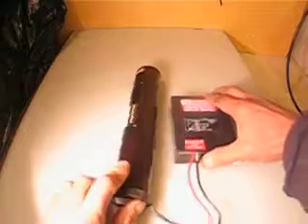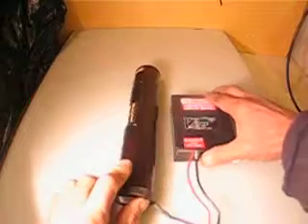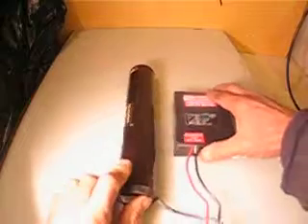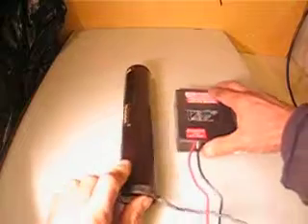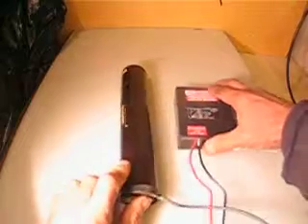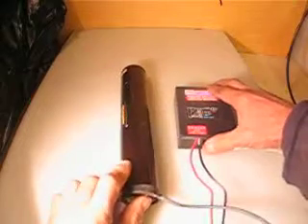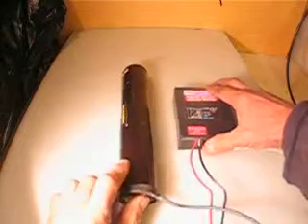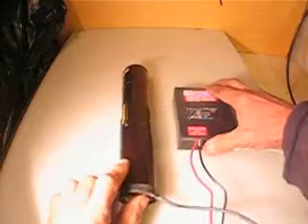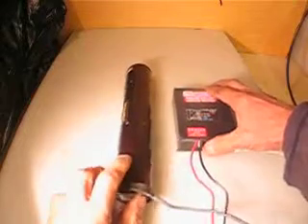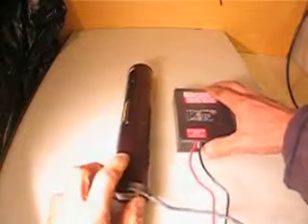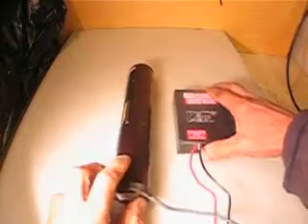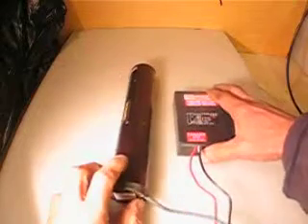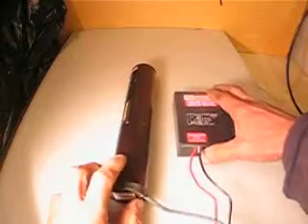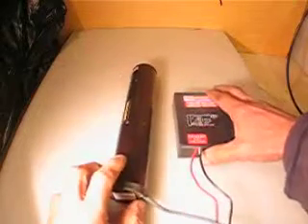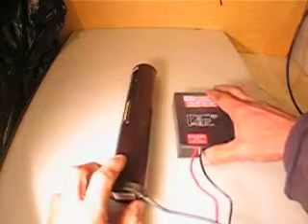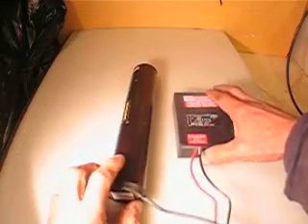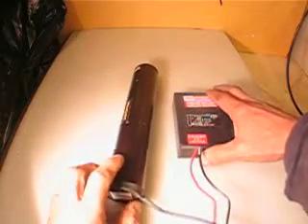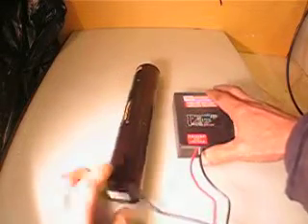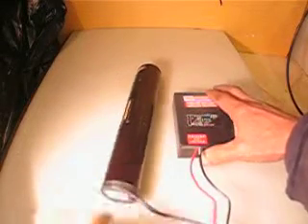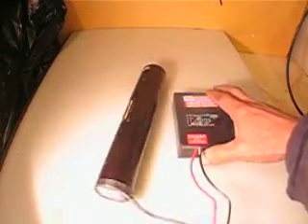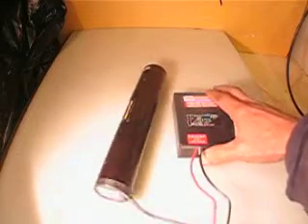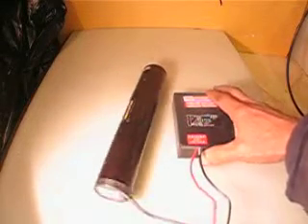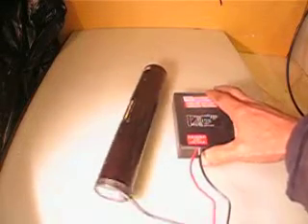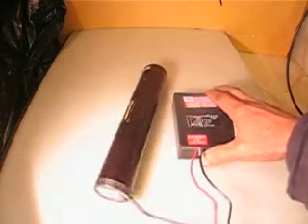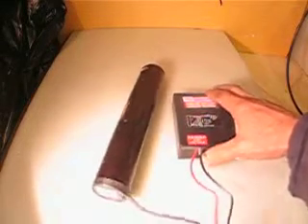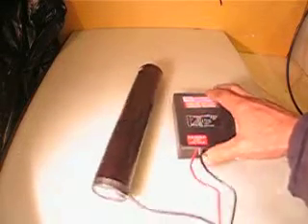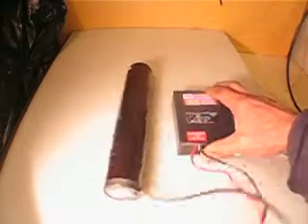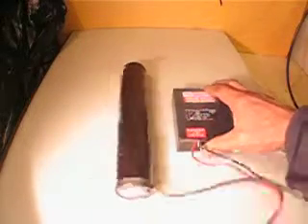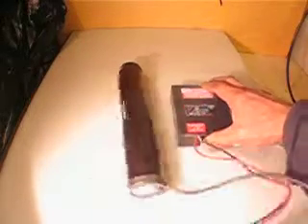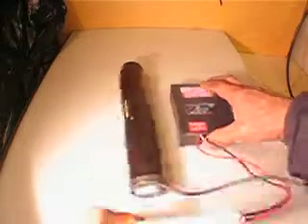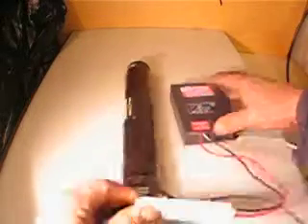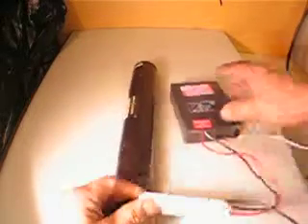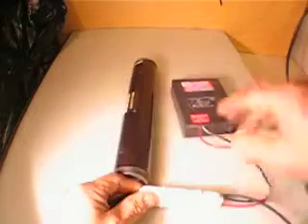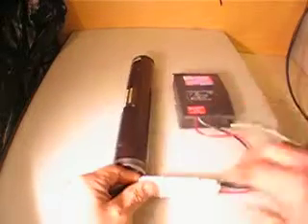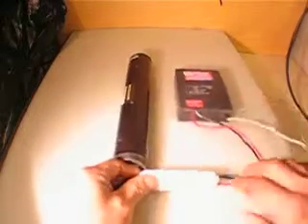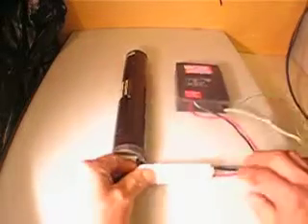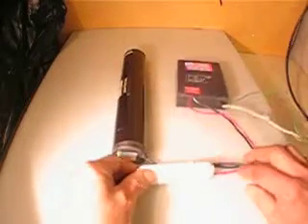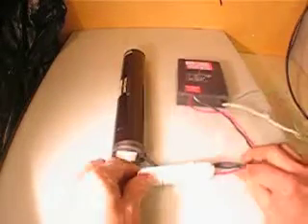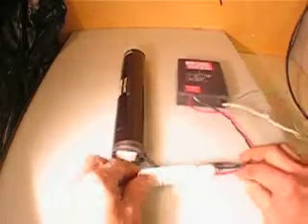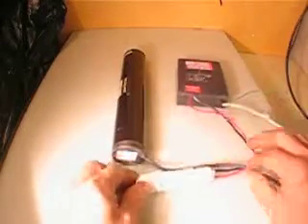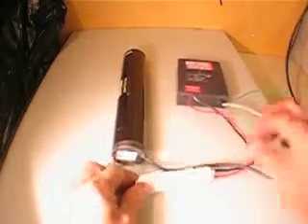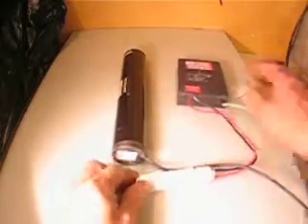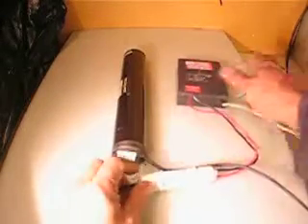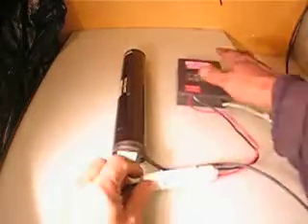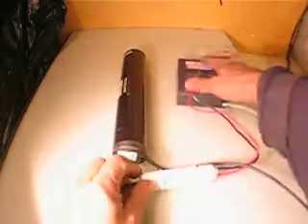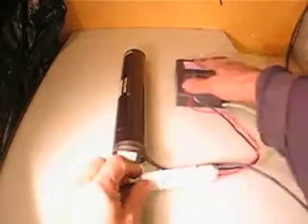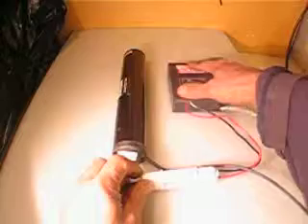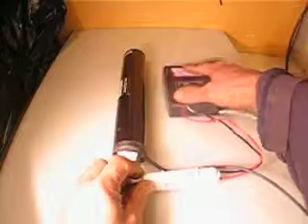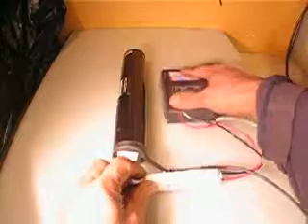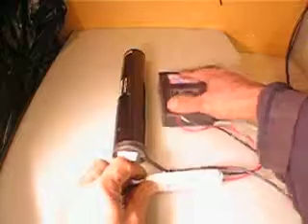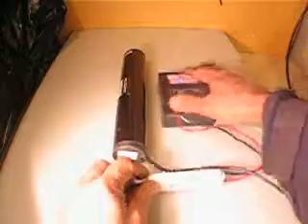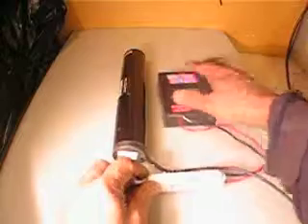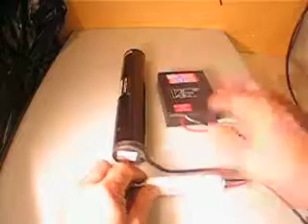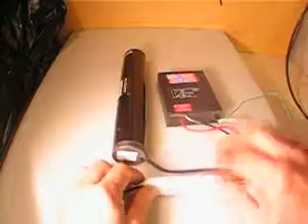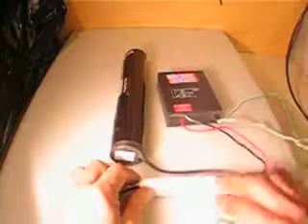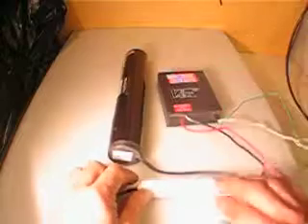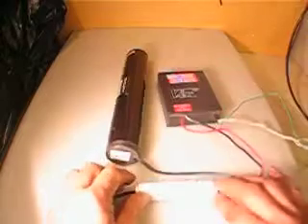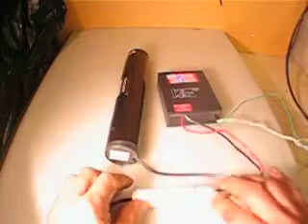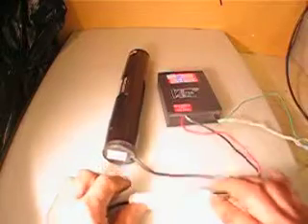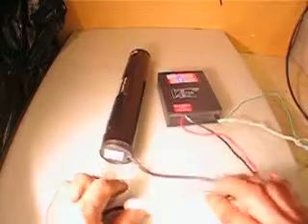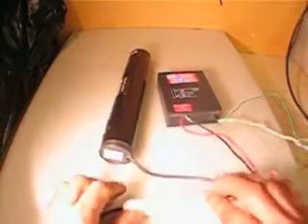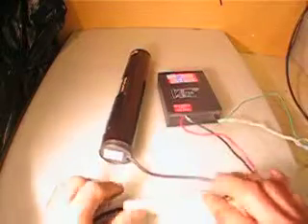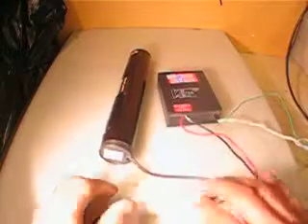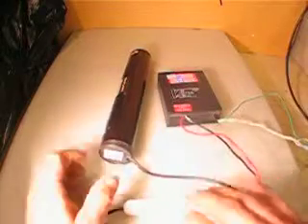I will take some pictures. This is the entire system.